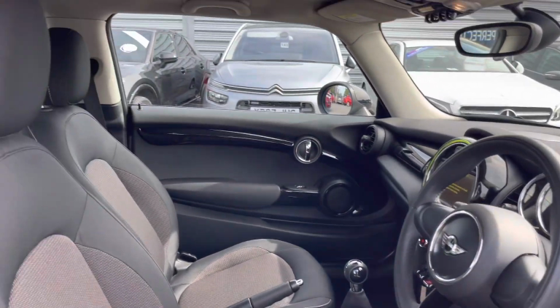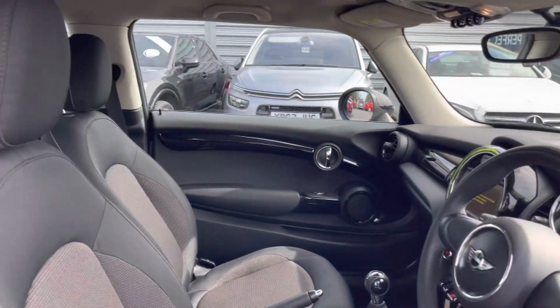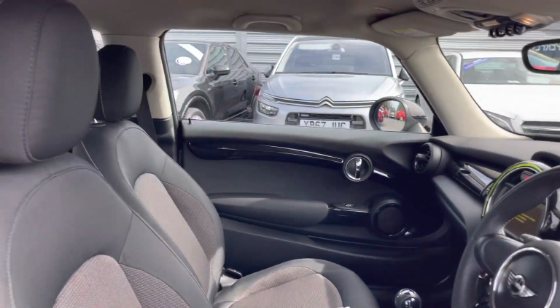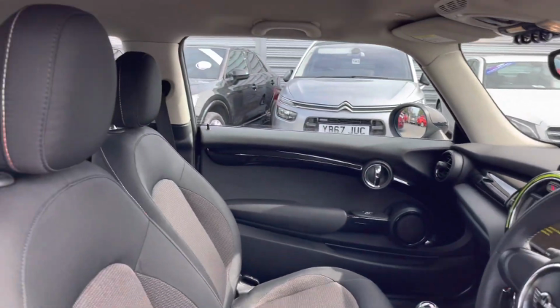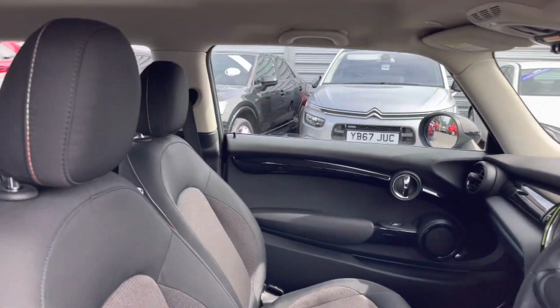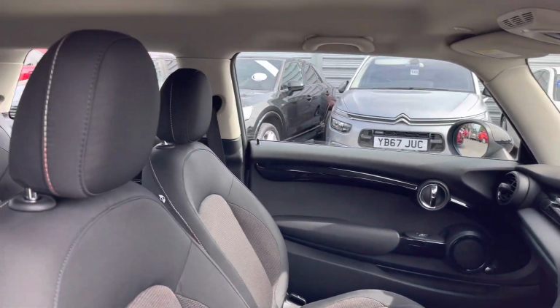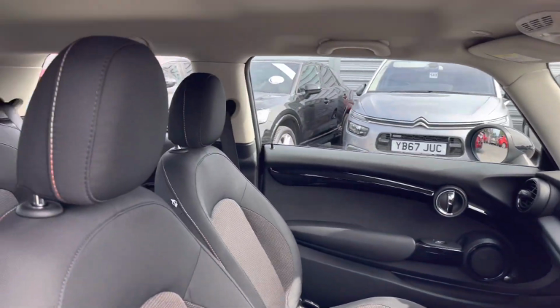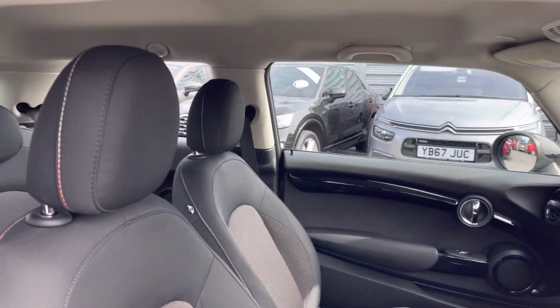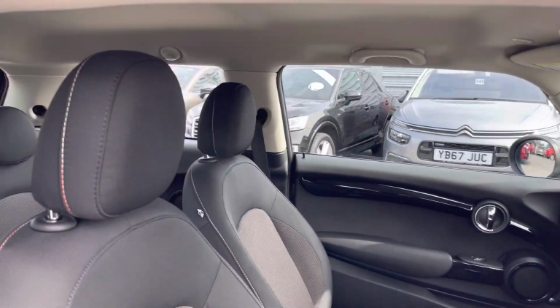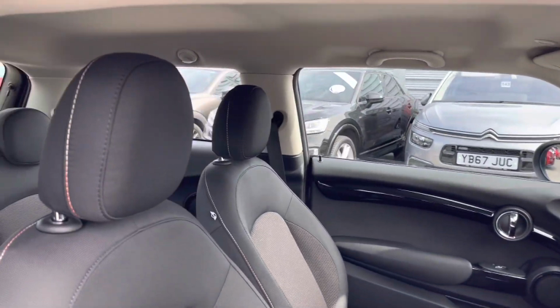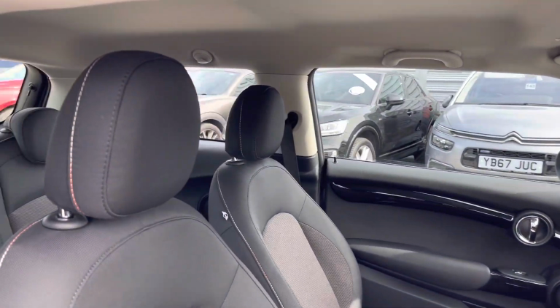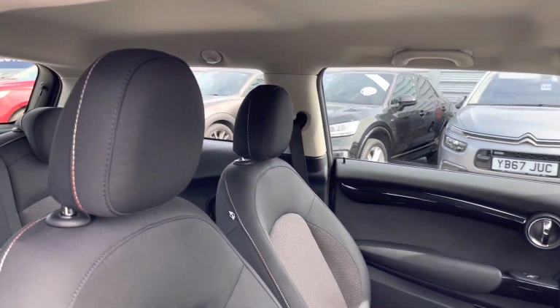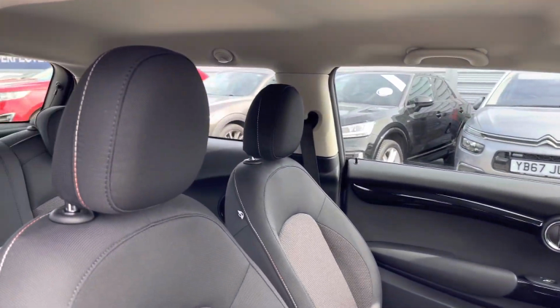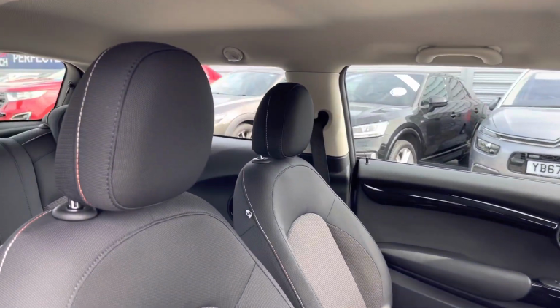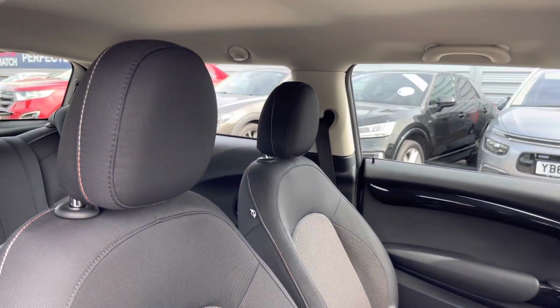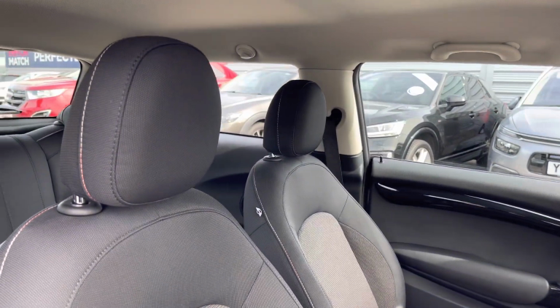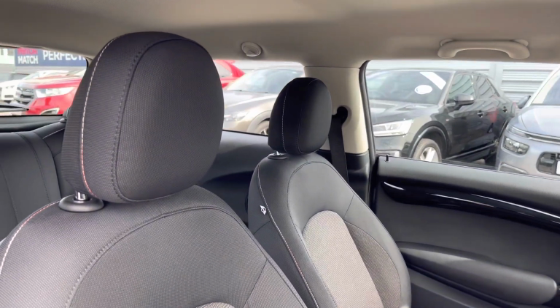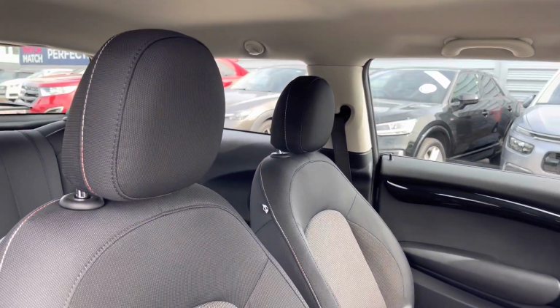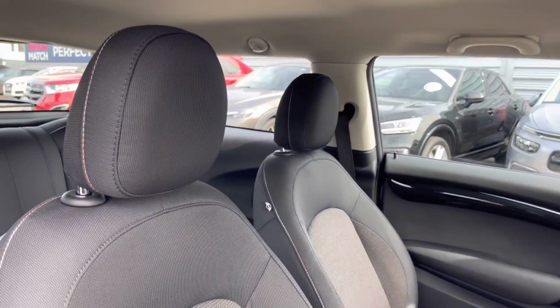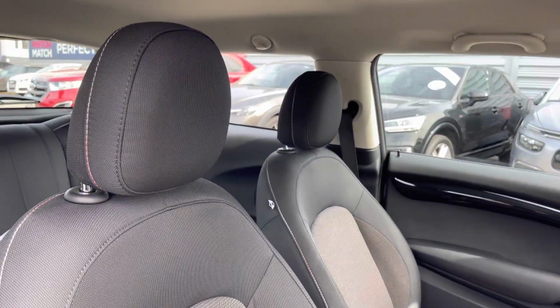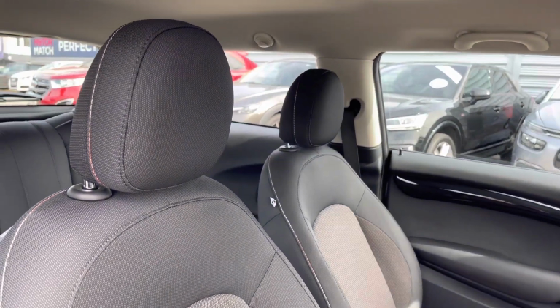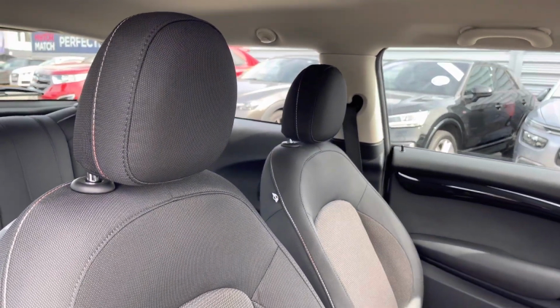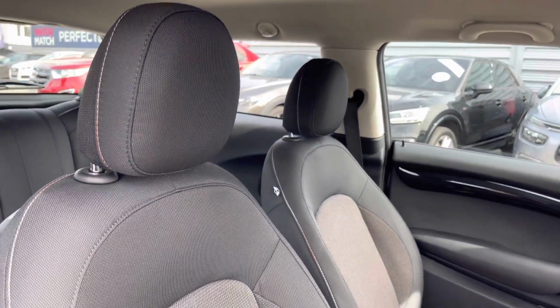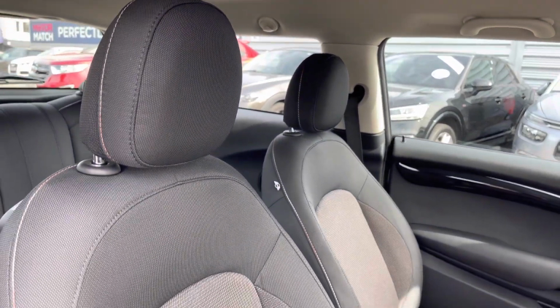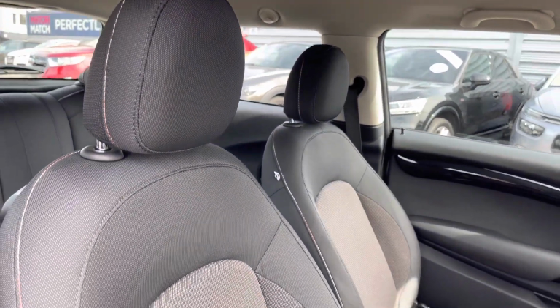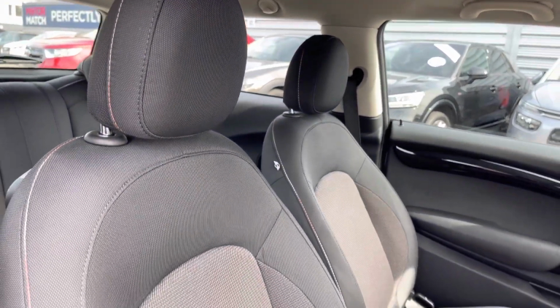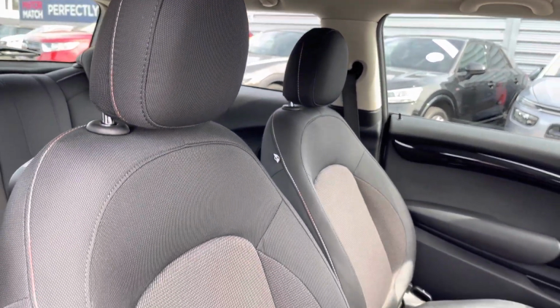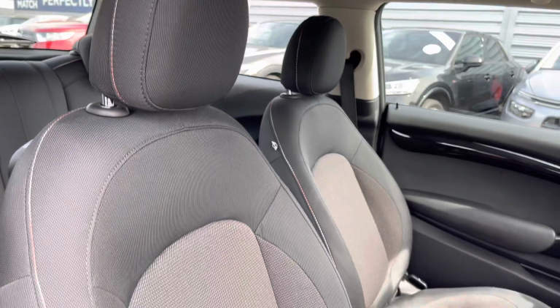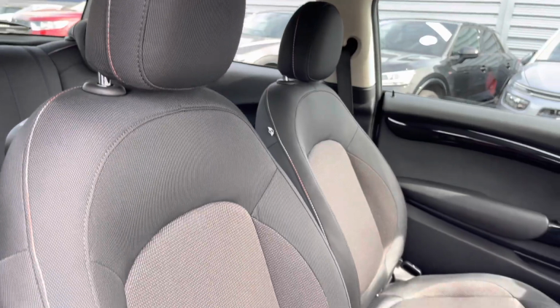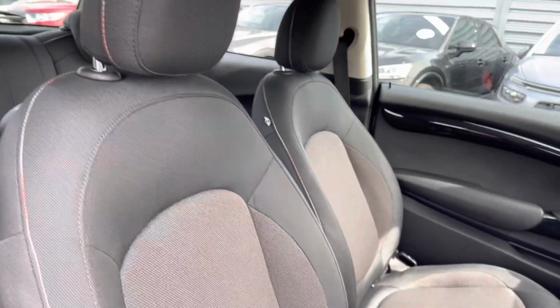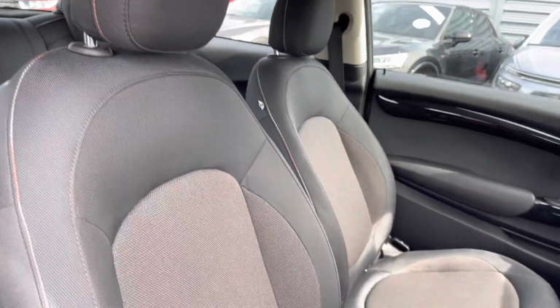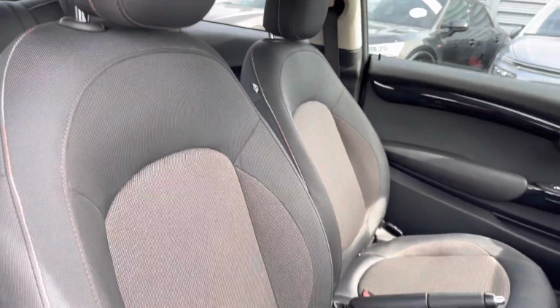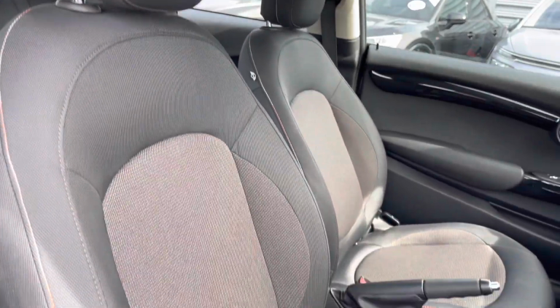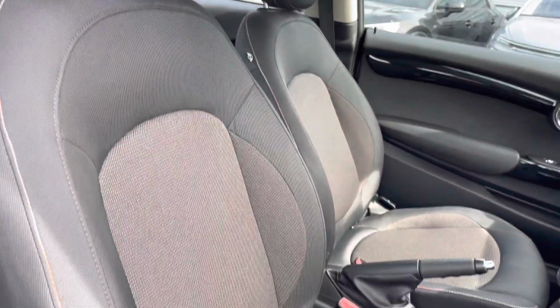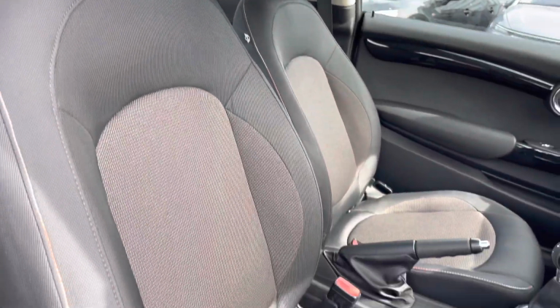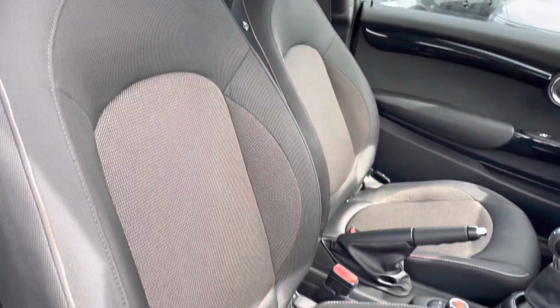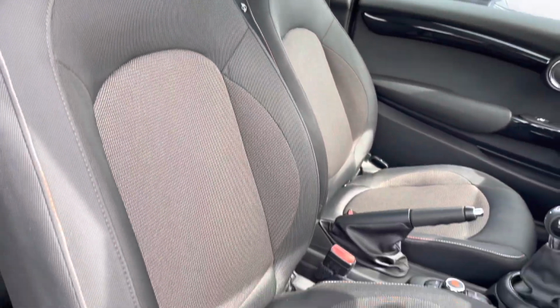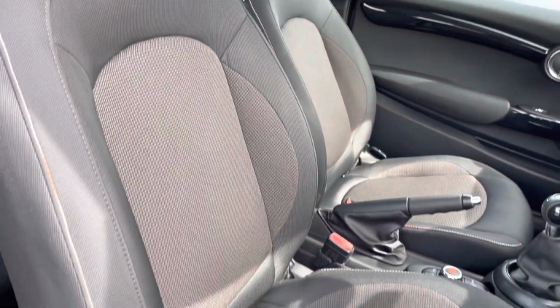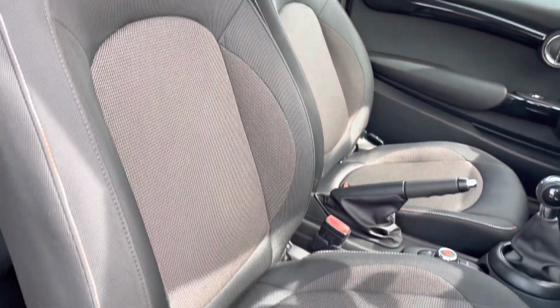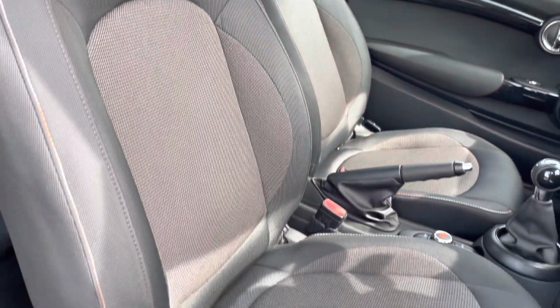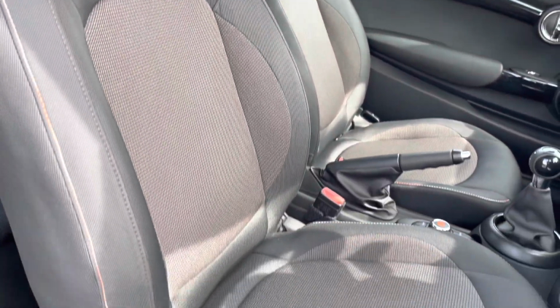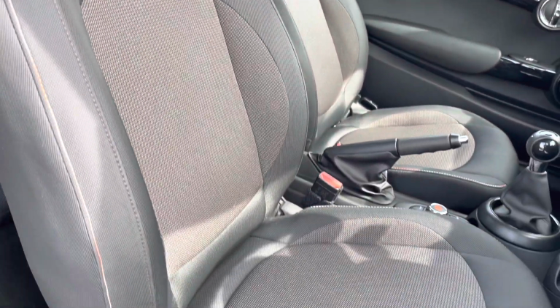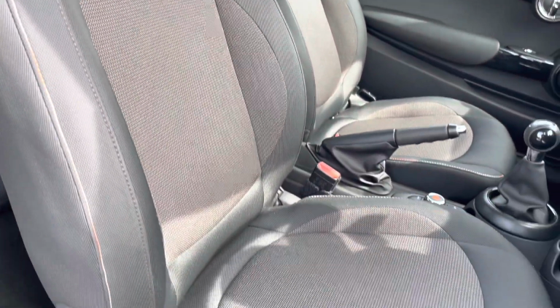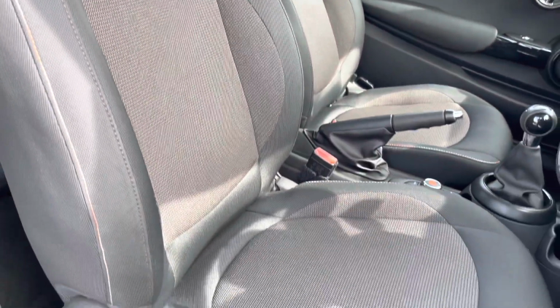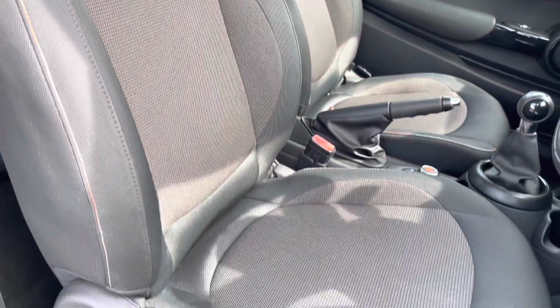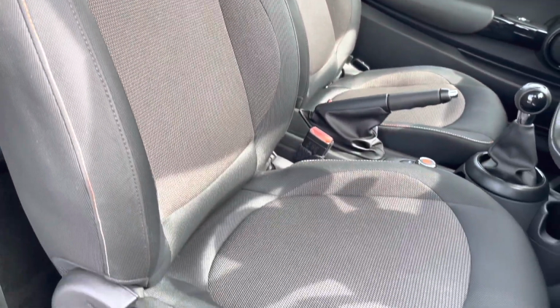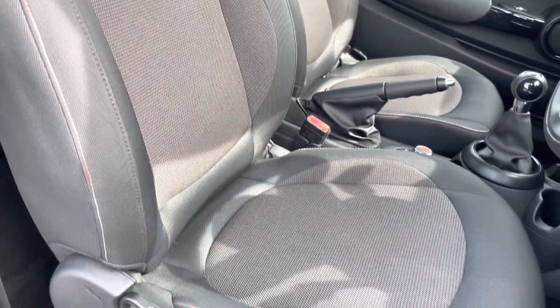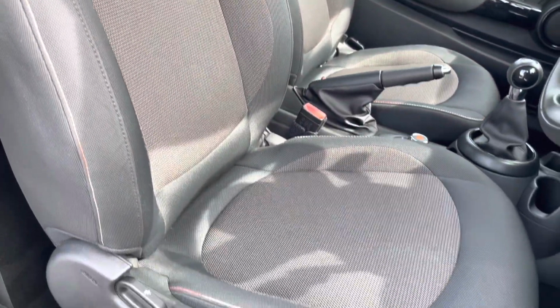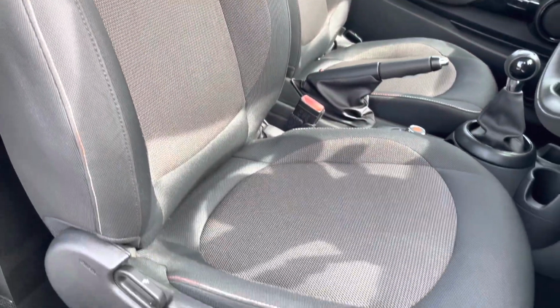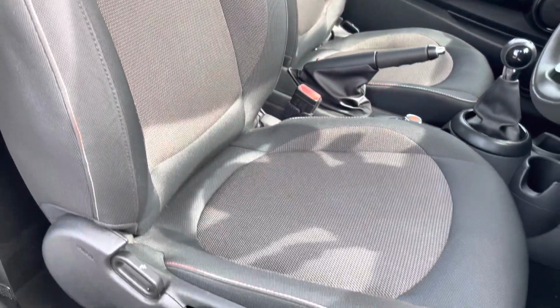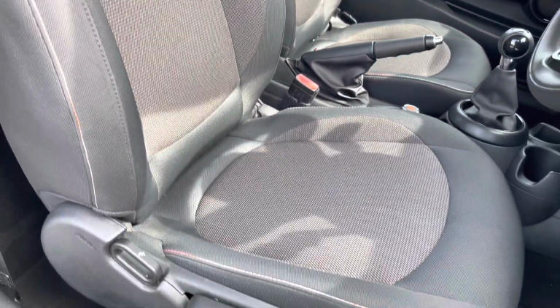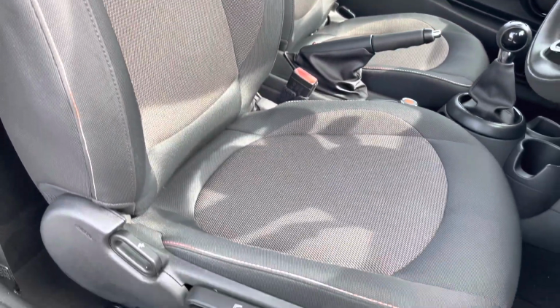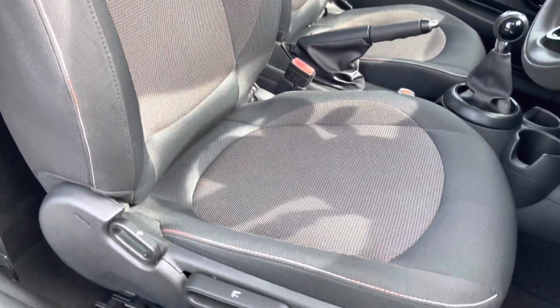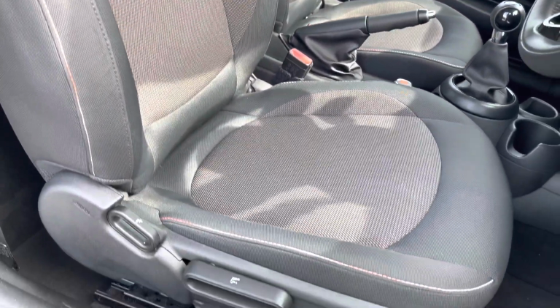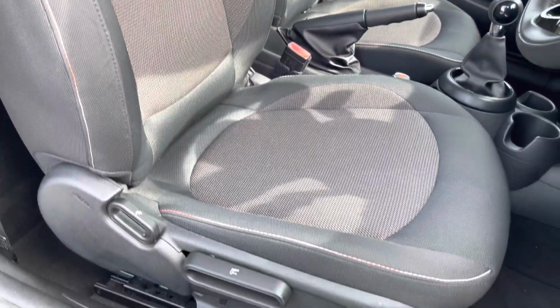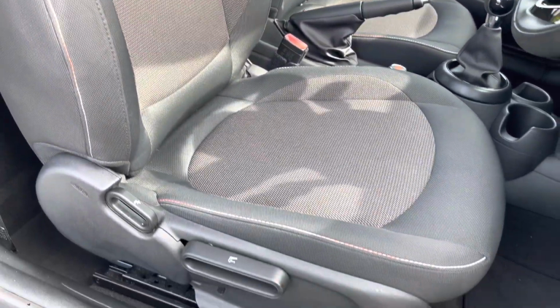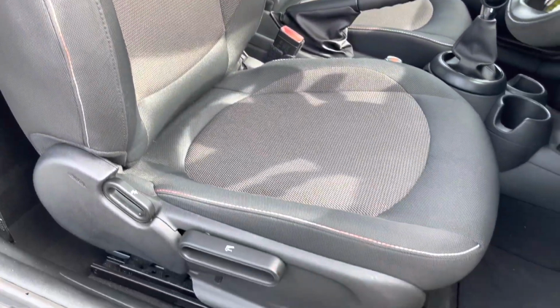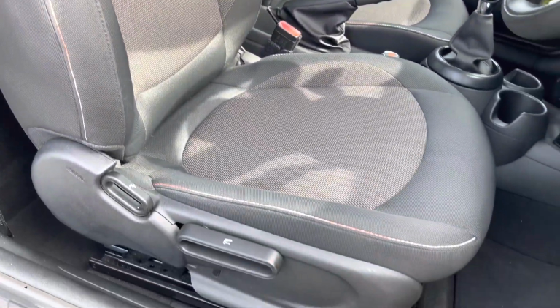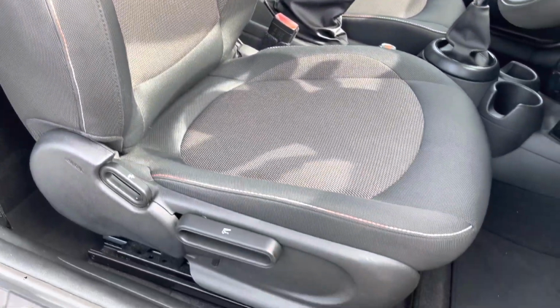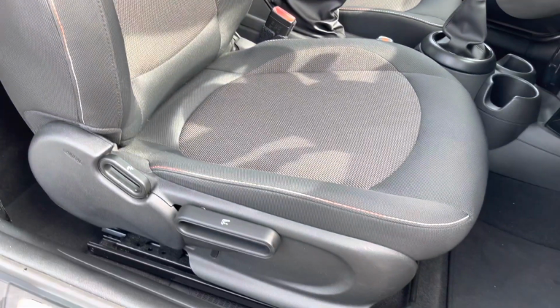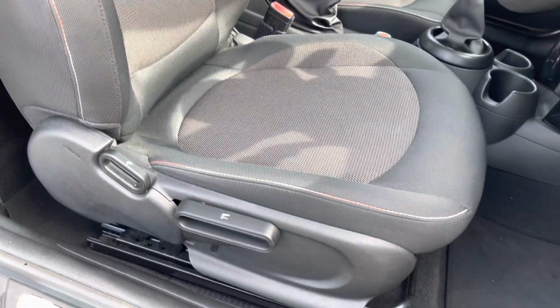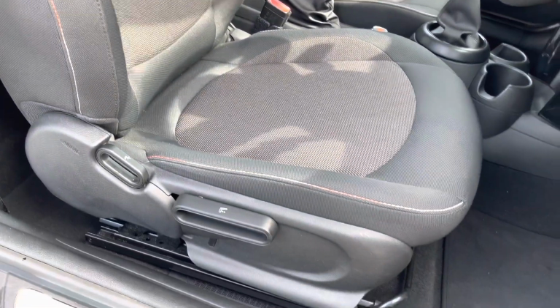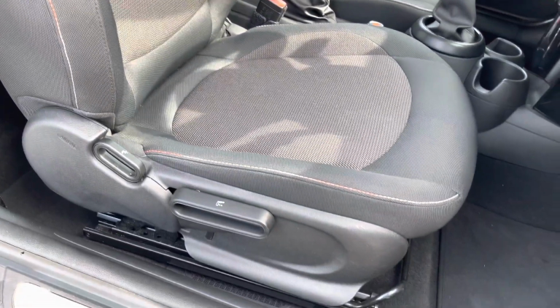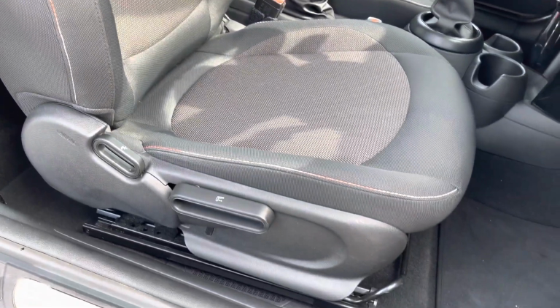Here up front you'll find your leather wrapped steering wheel, and you do have plenty of adjustment in the driver's seat so you can easily find the perfect driving position and be sure you're comfortable.